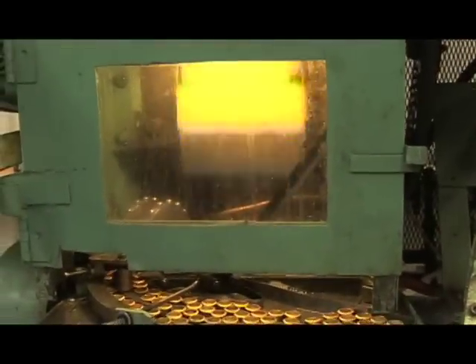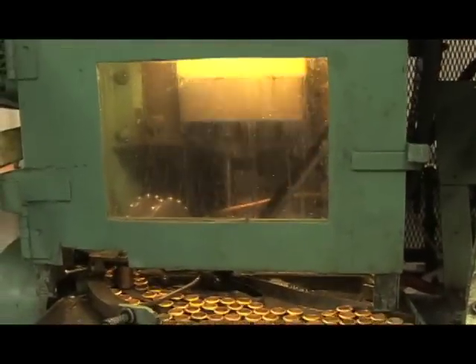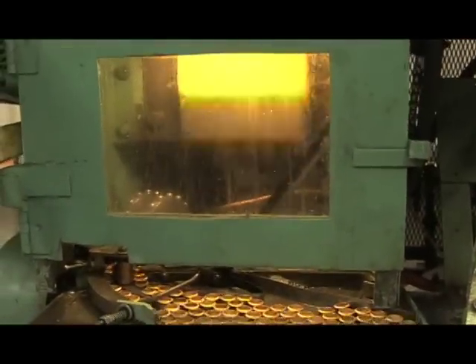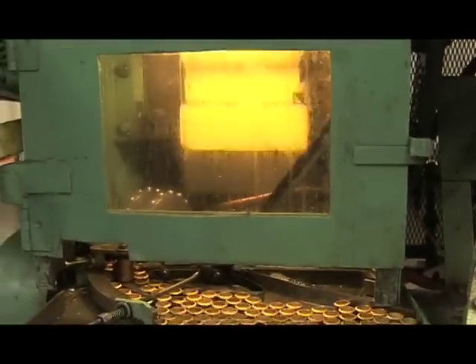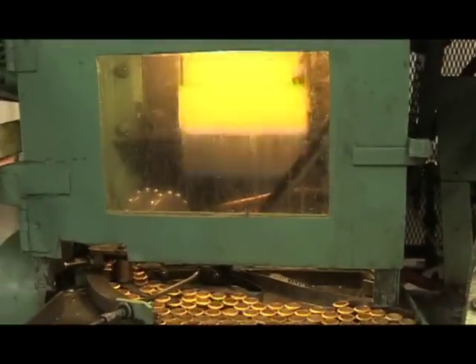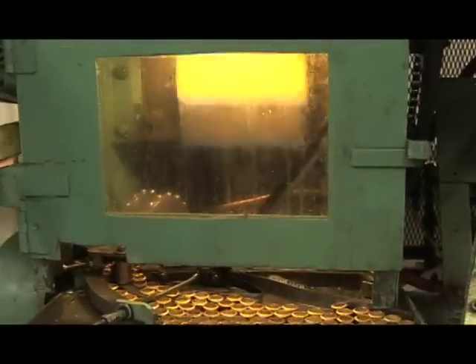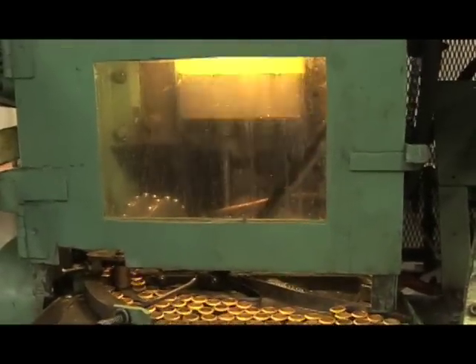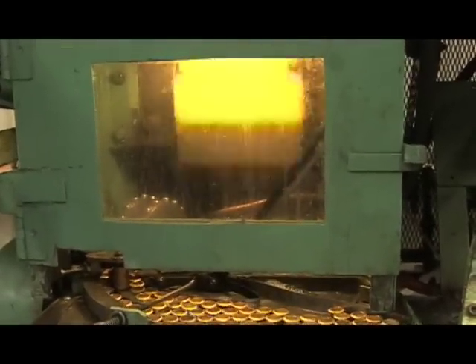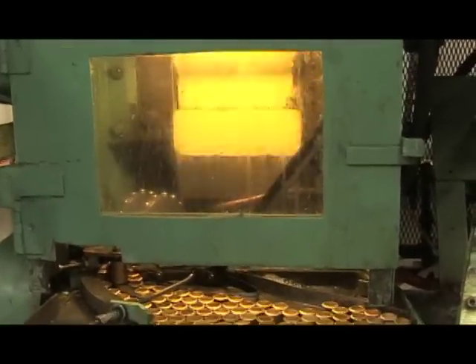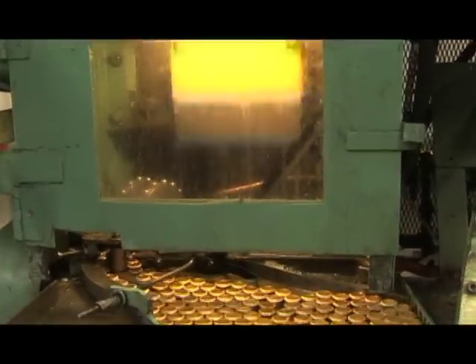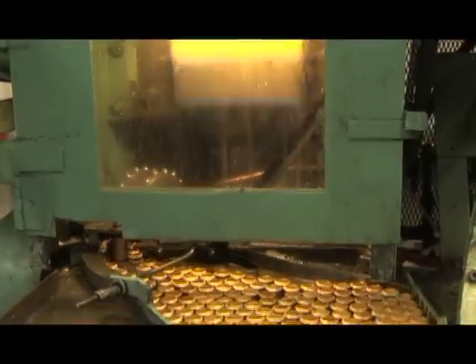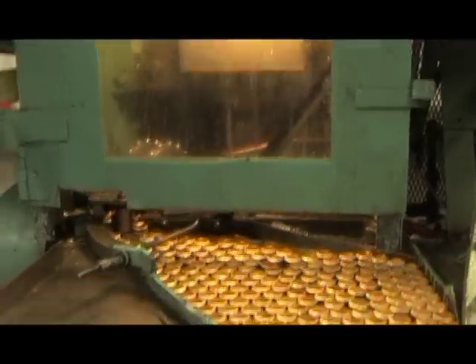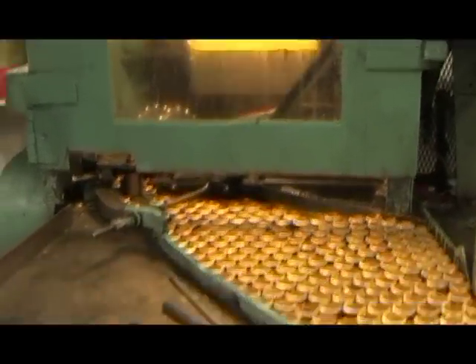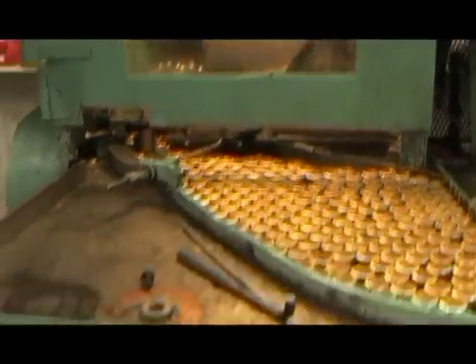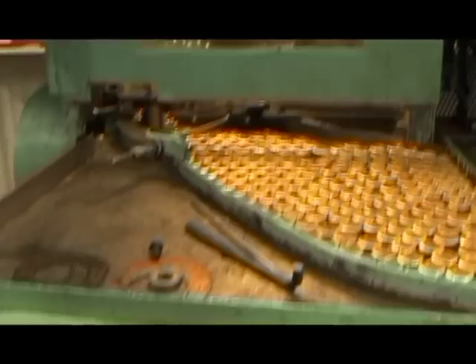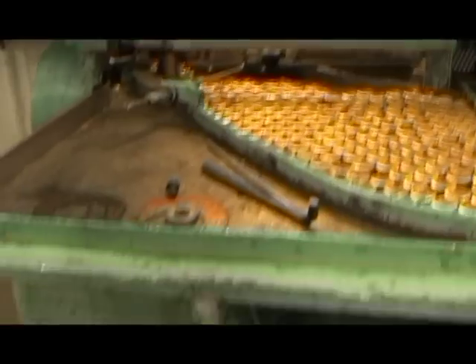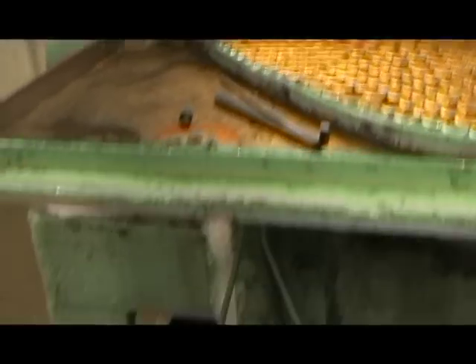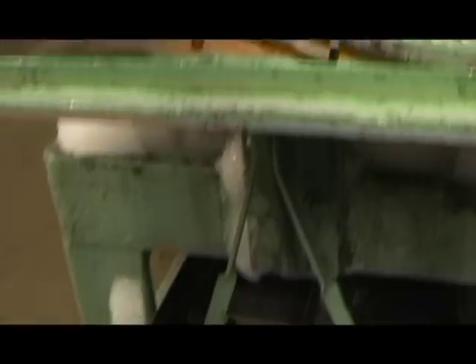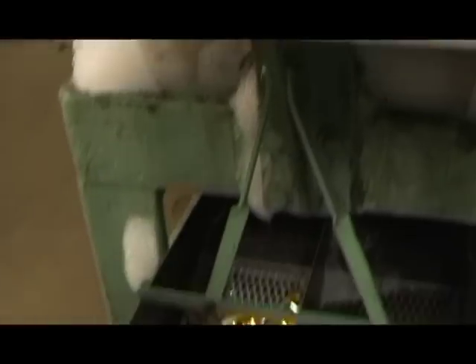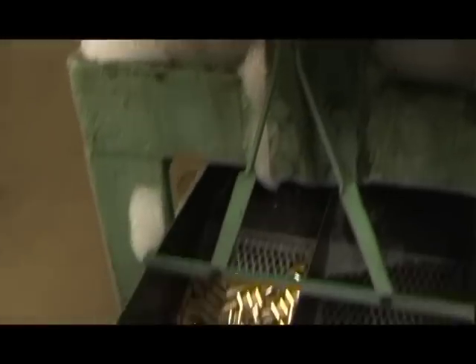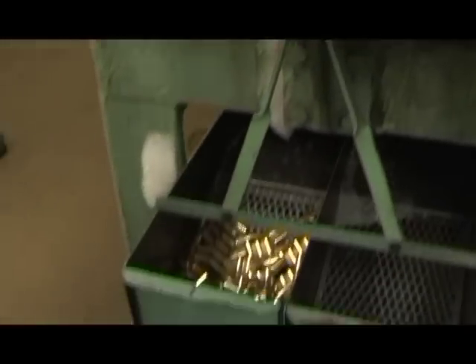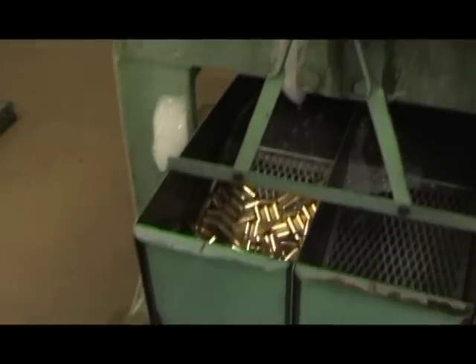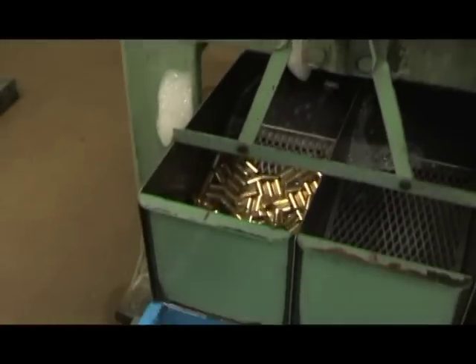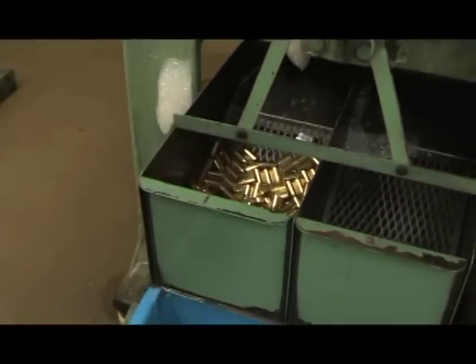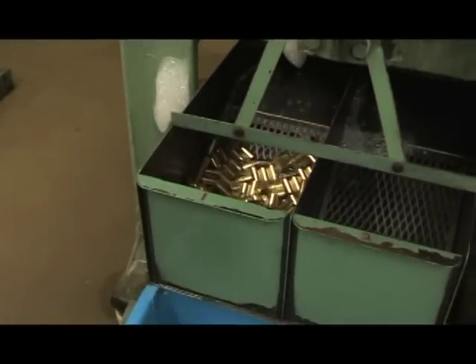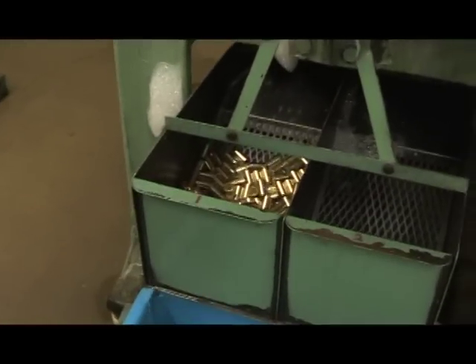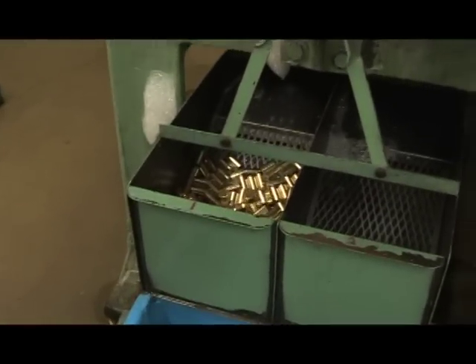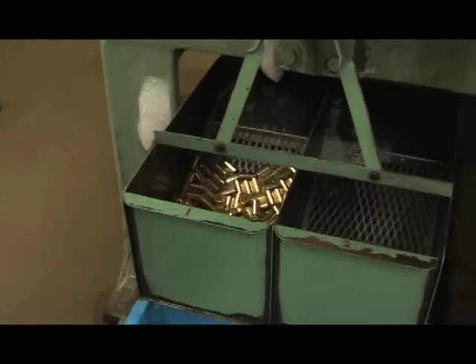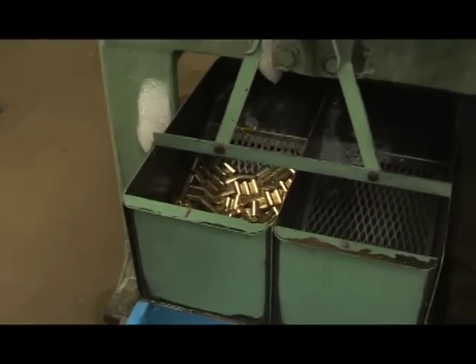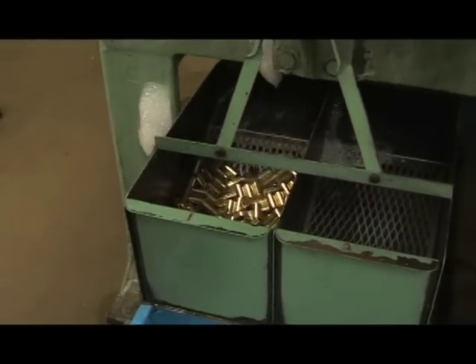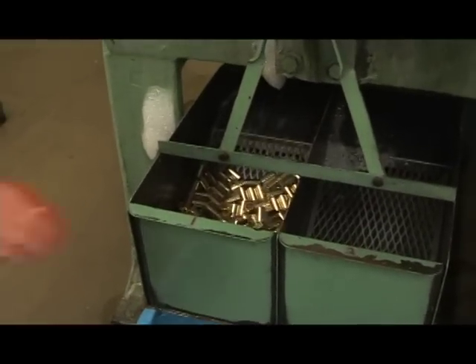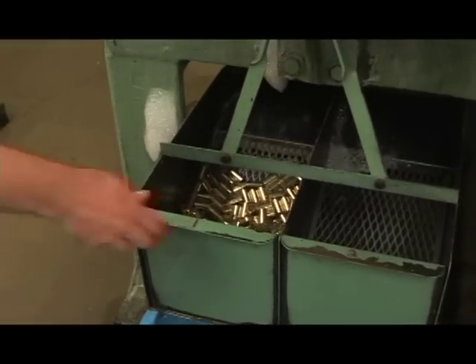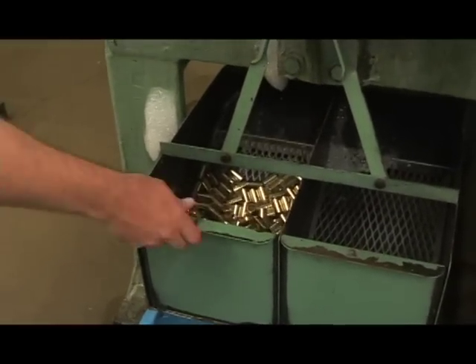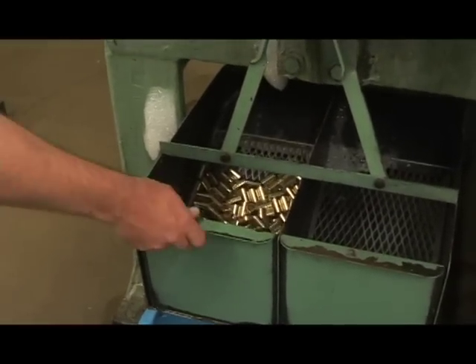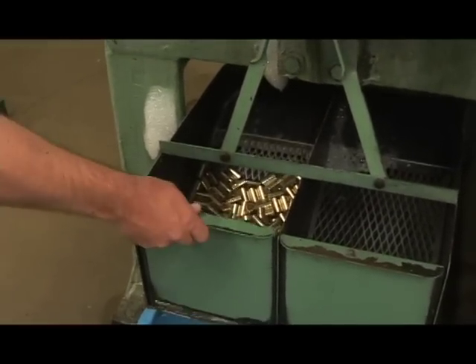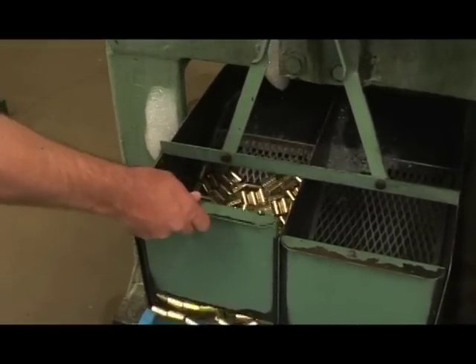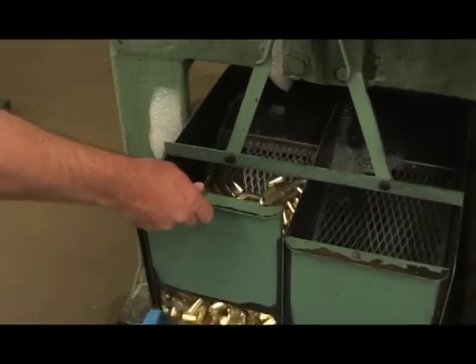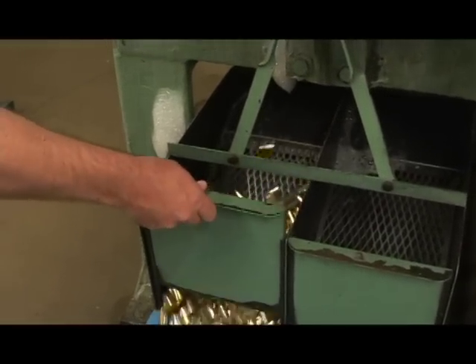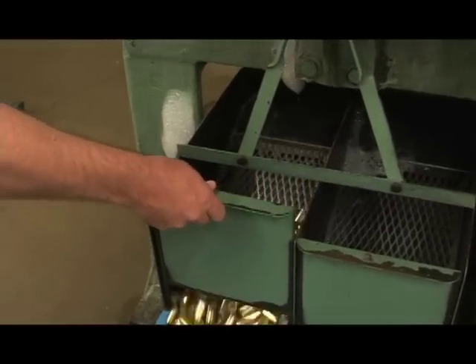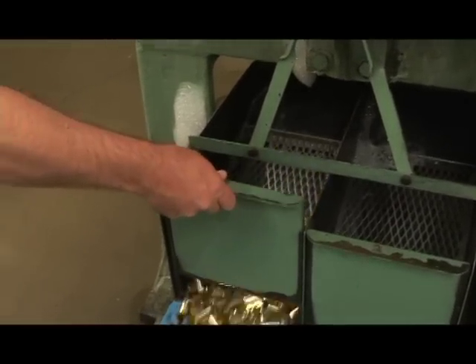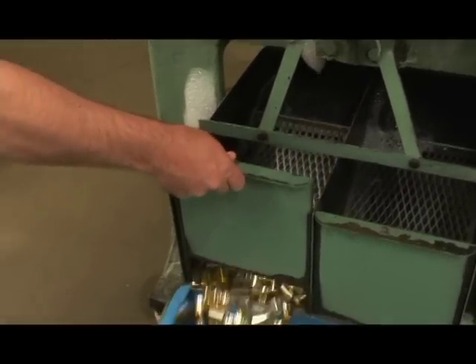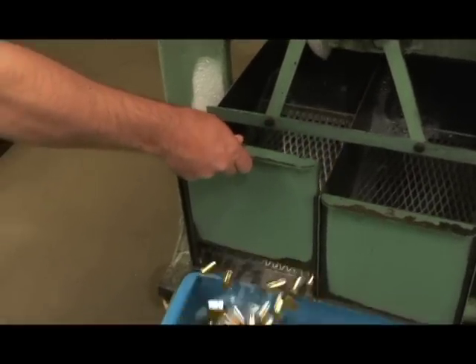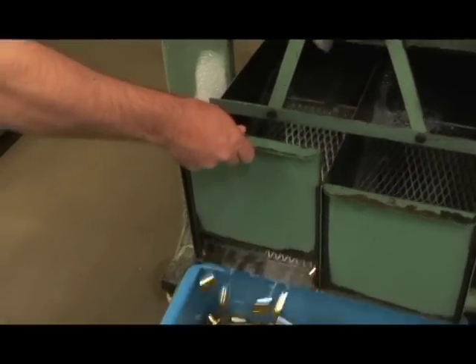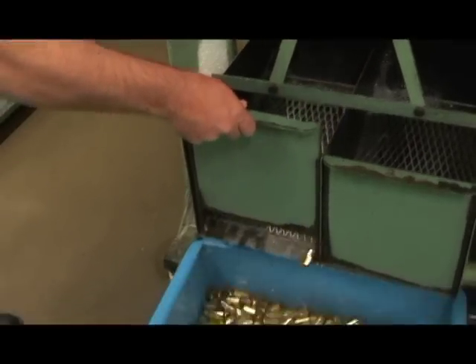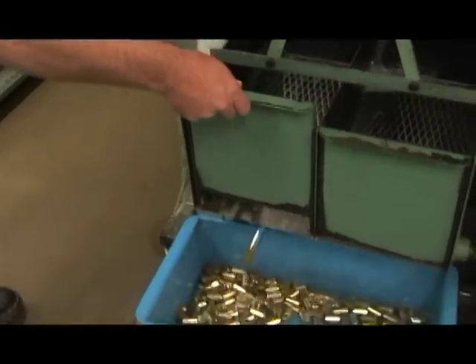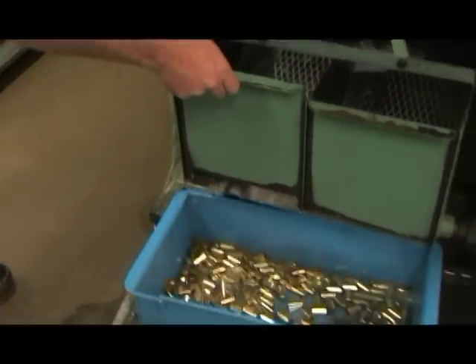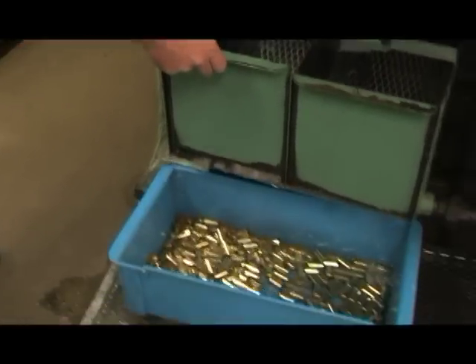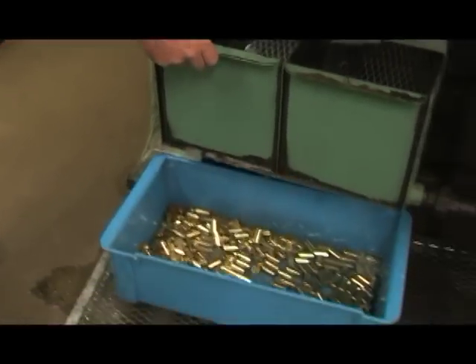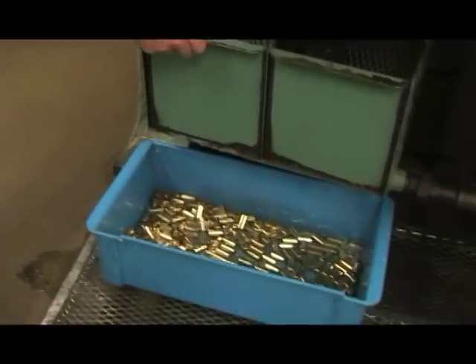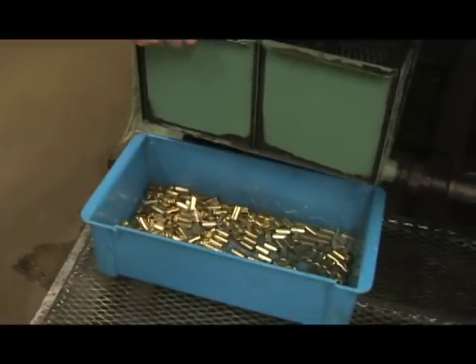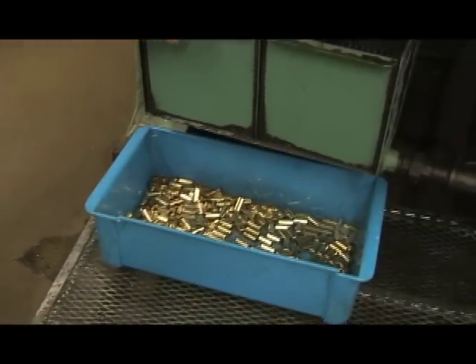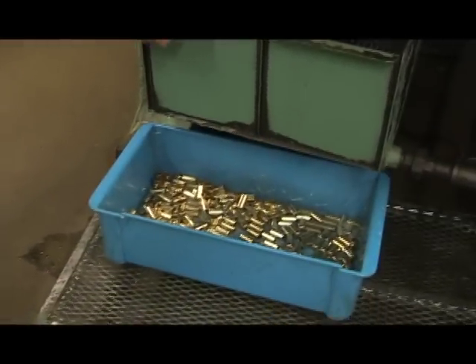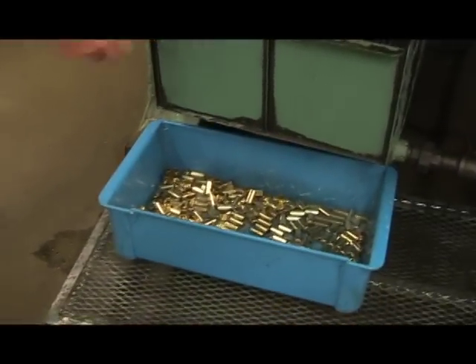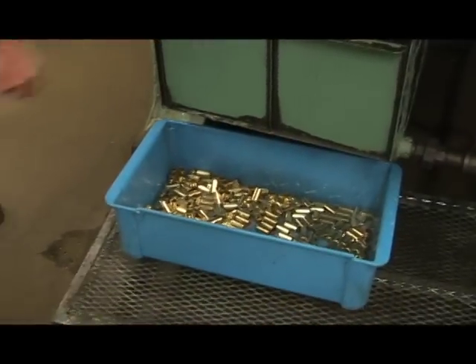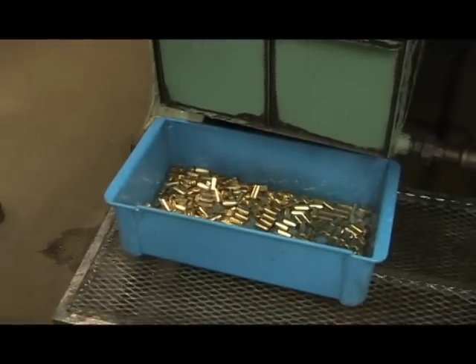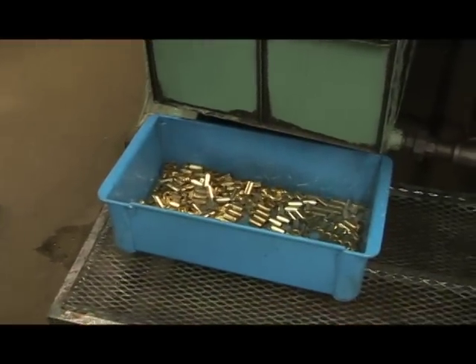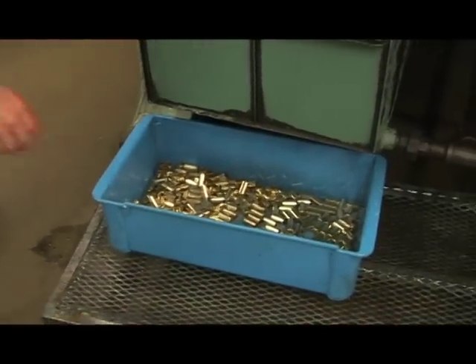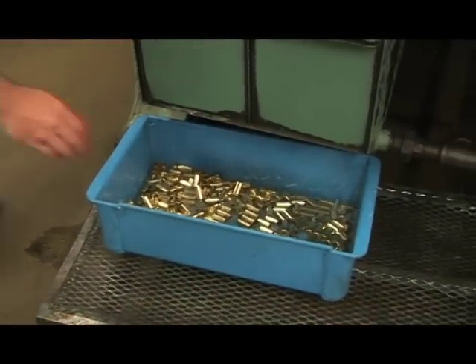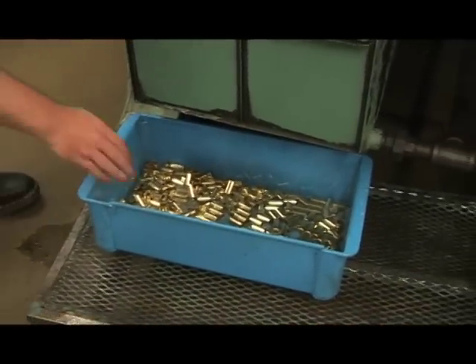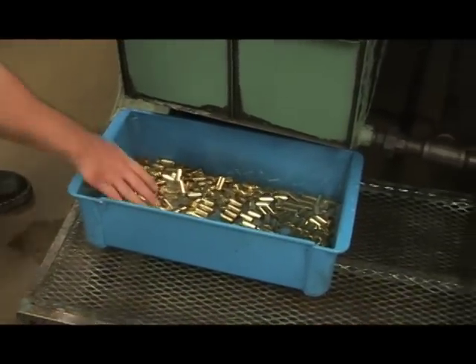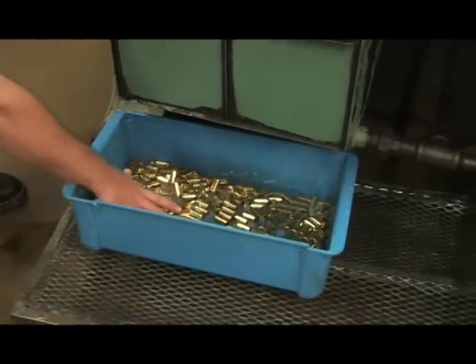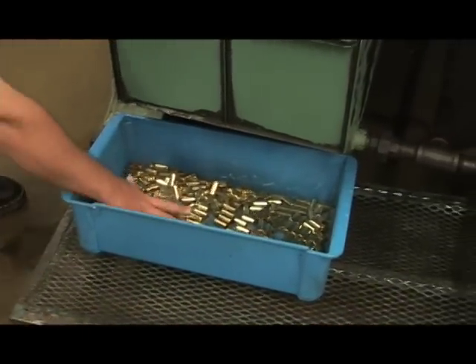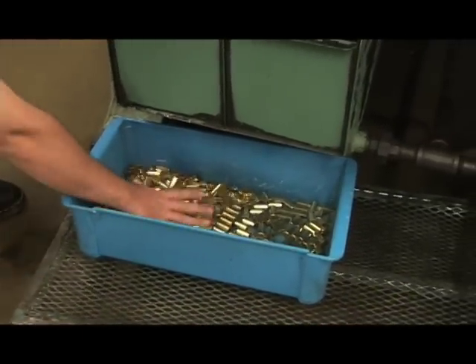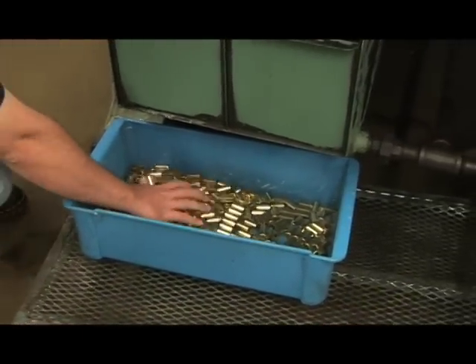Hornady will be making the cartridge cases in-house to the same exacting tolerances that our Match Brass has become famous for.